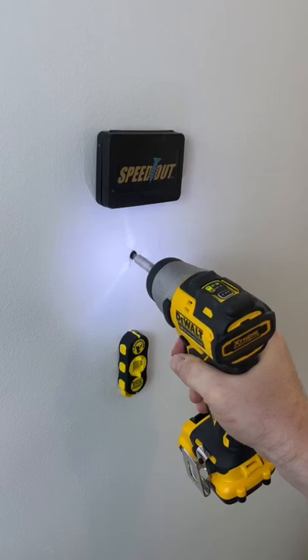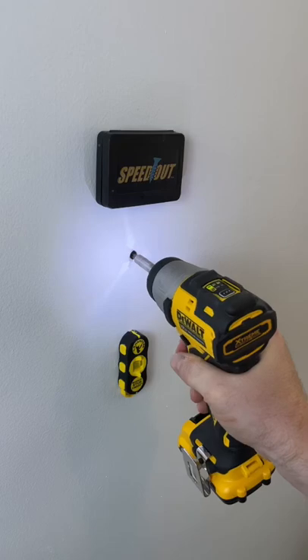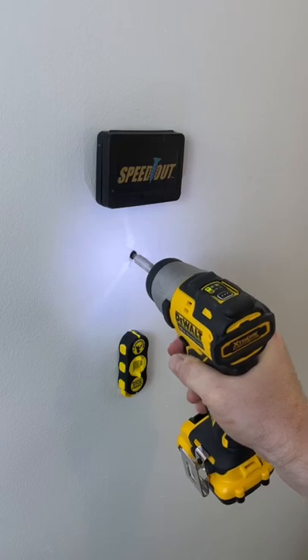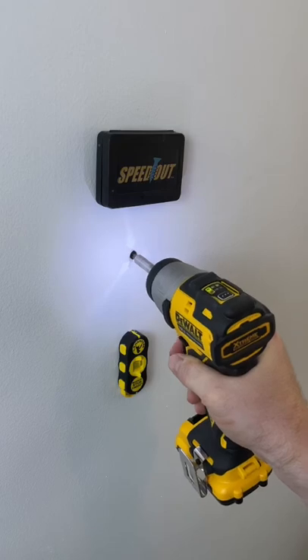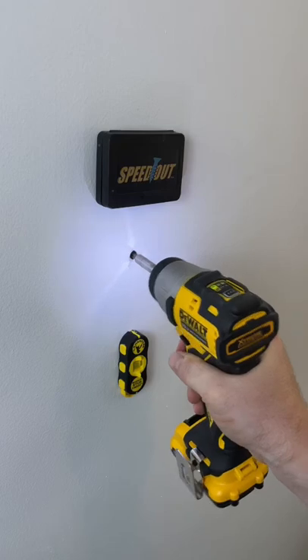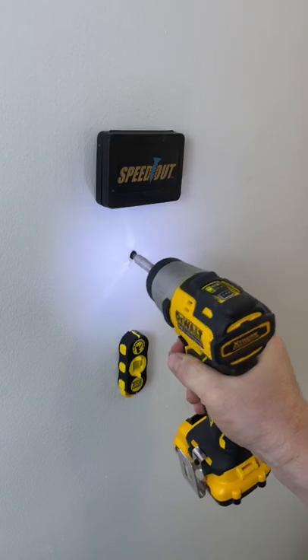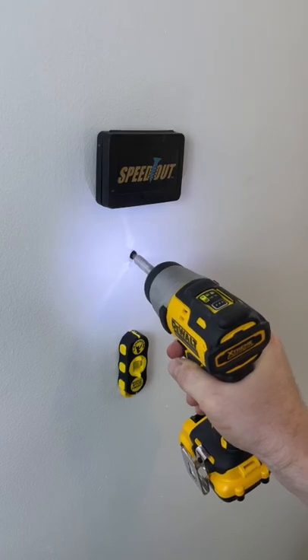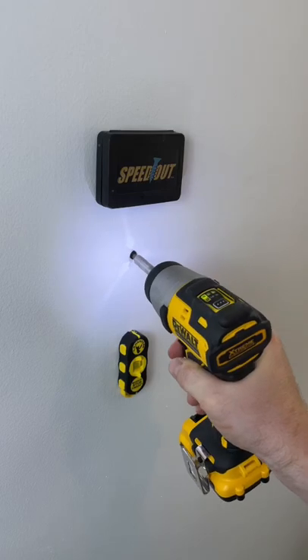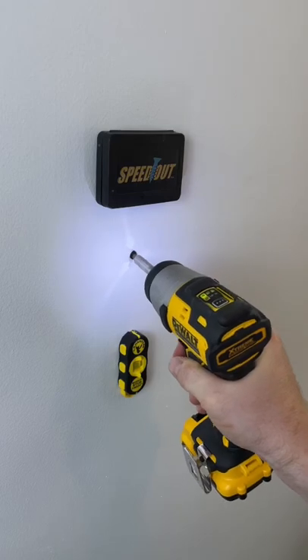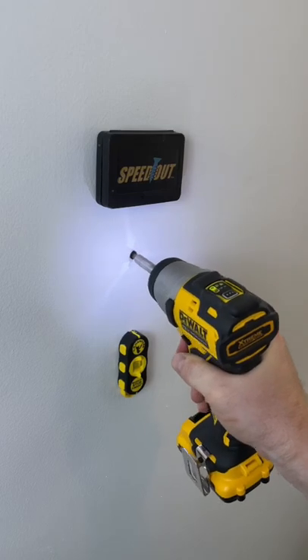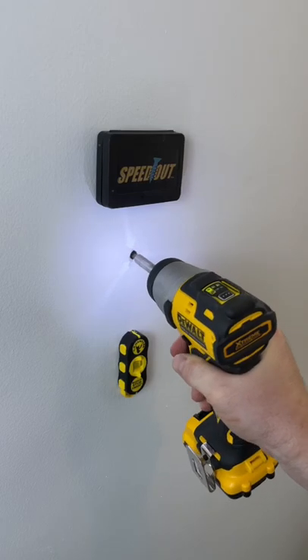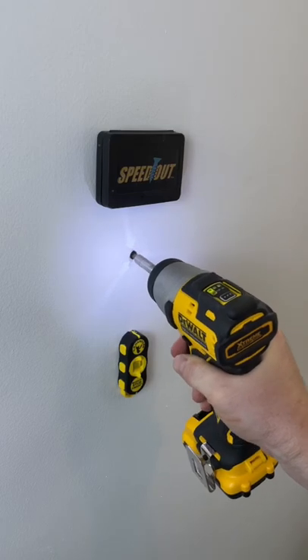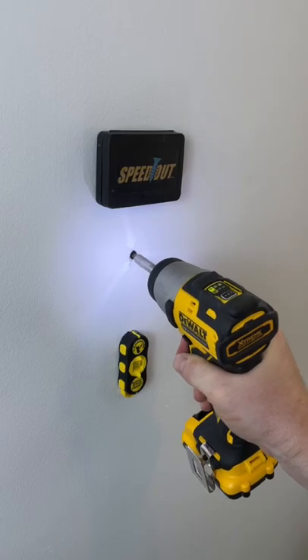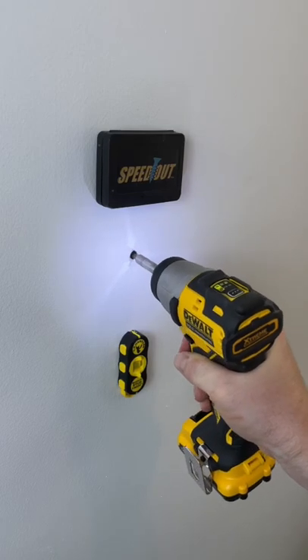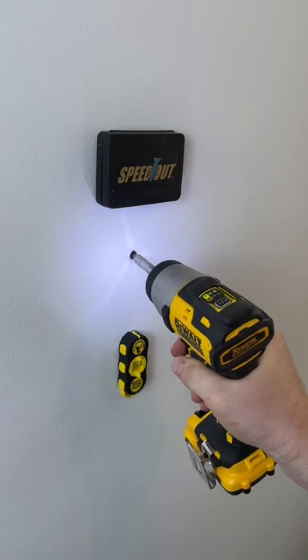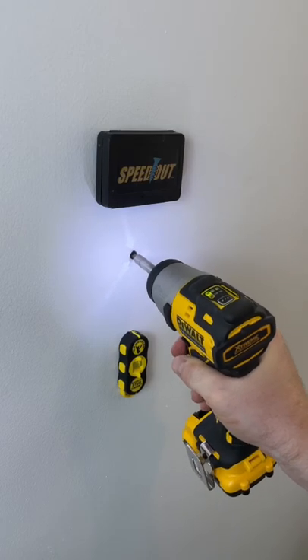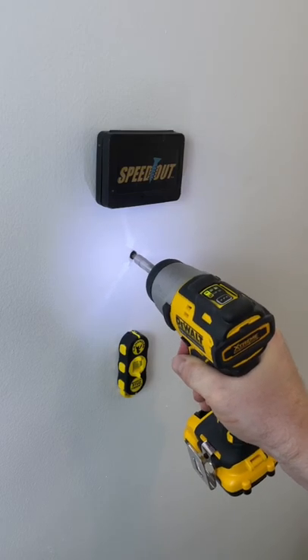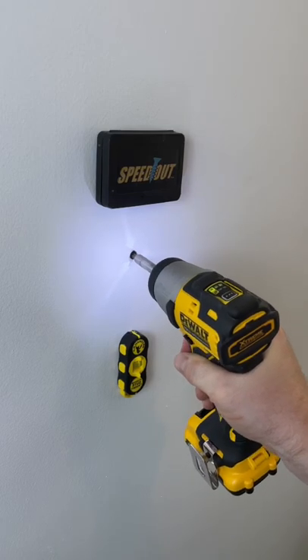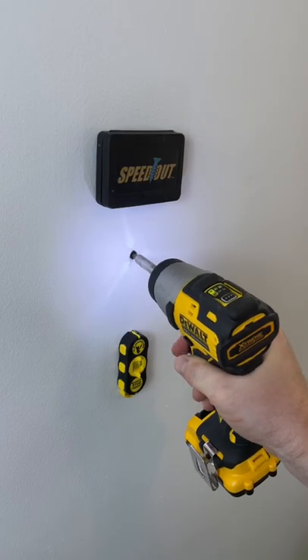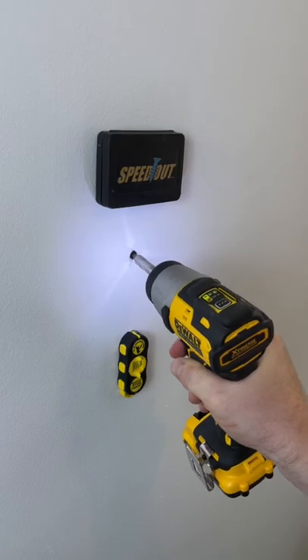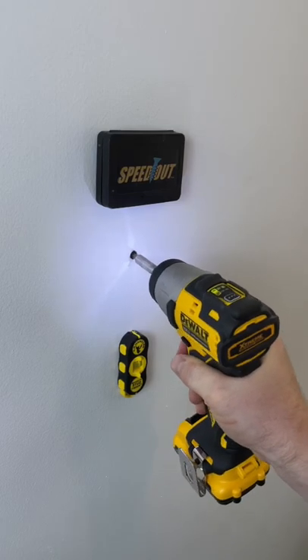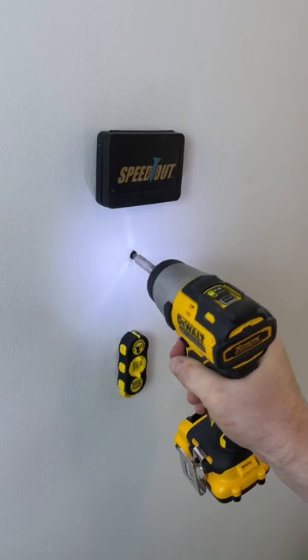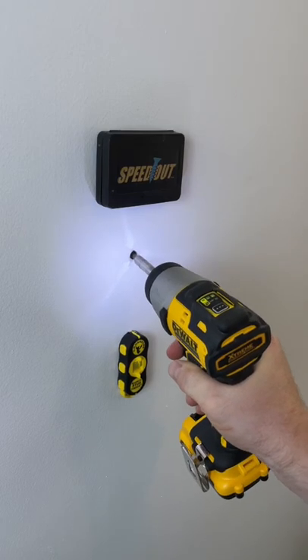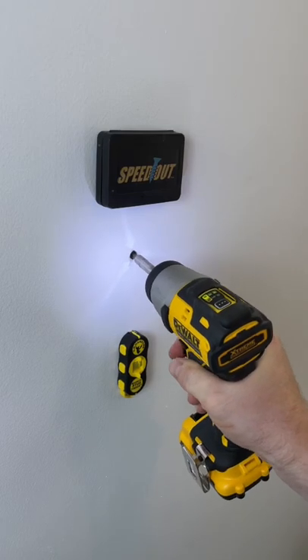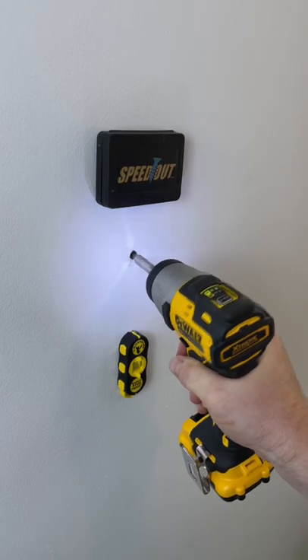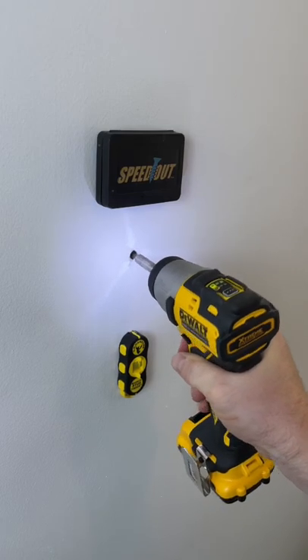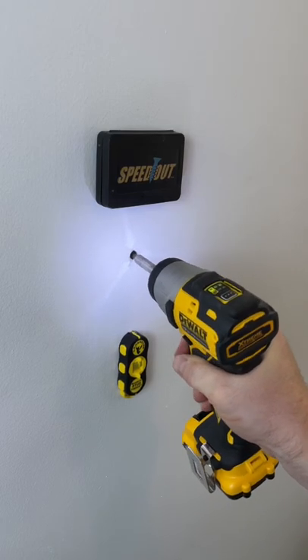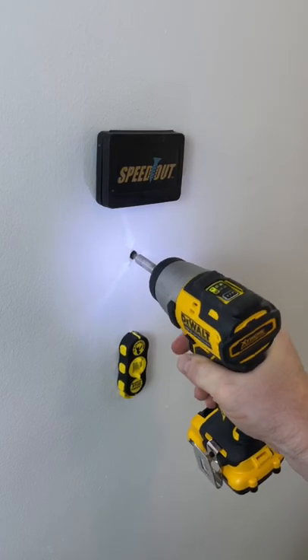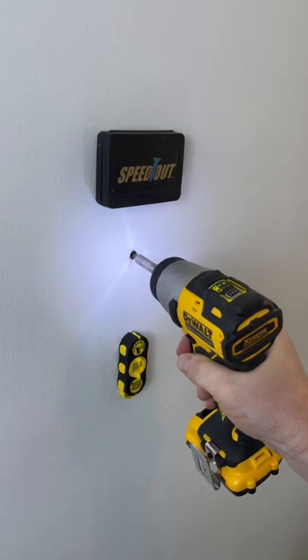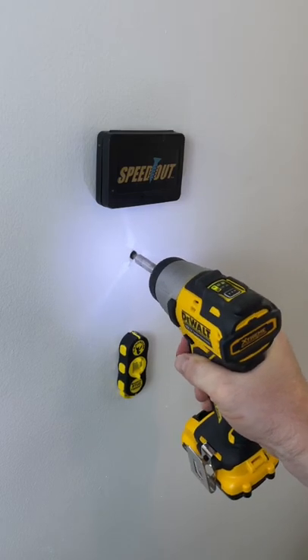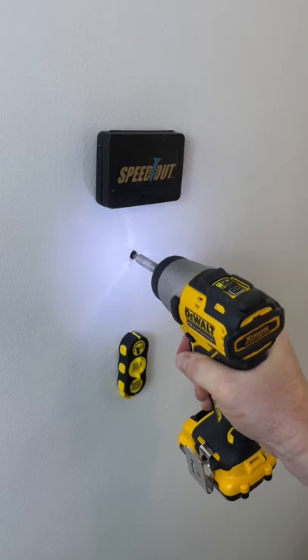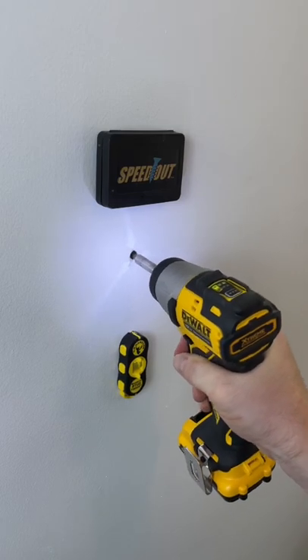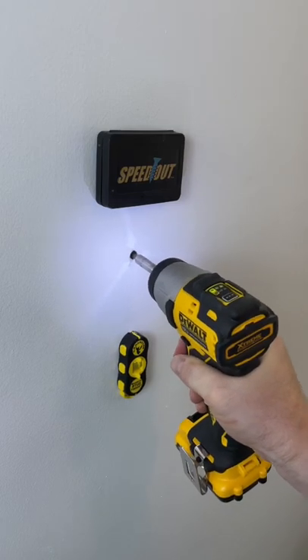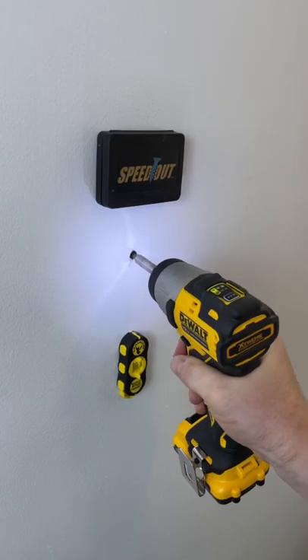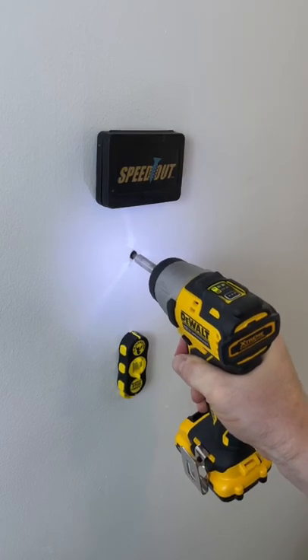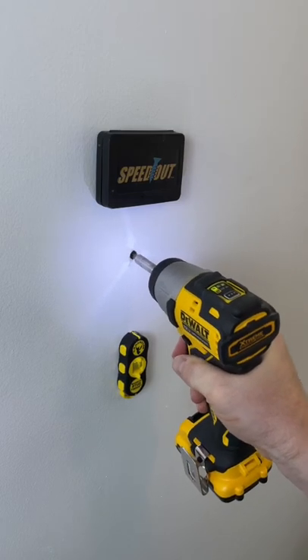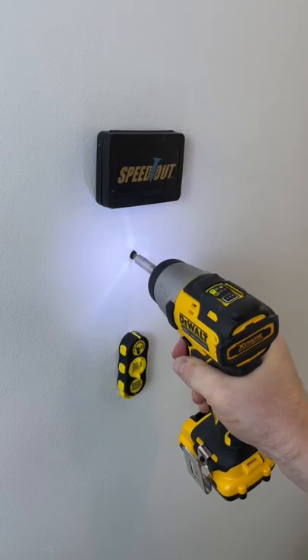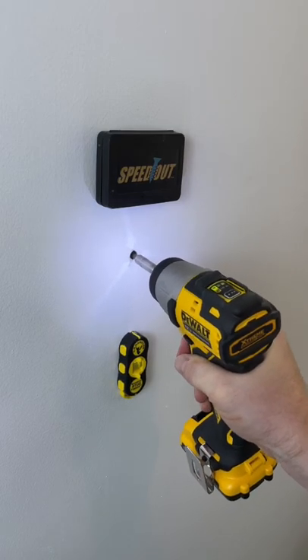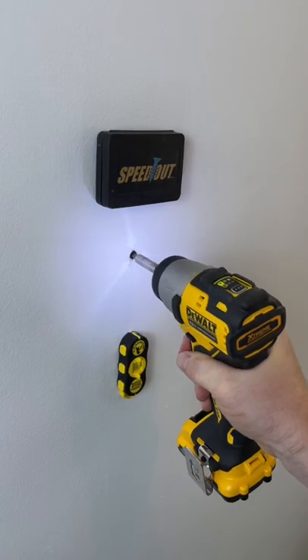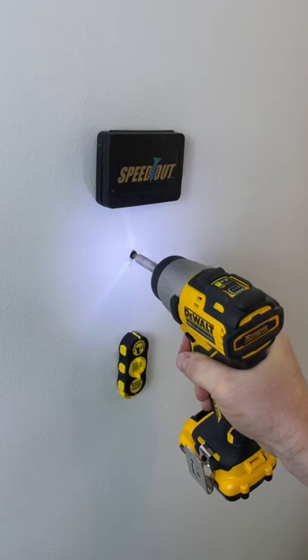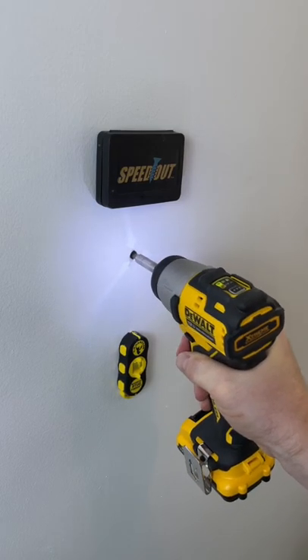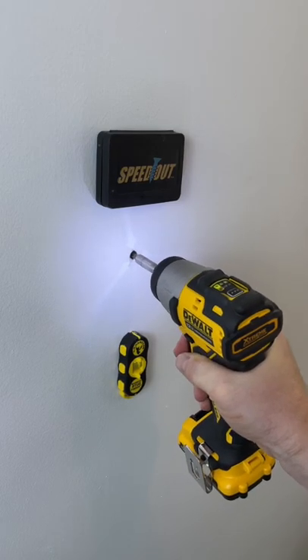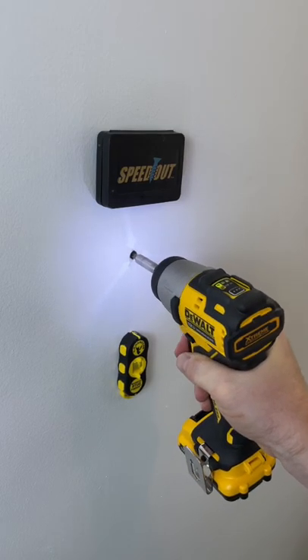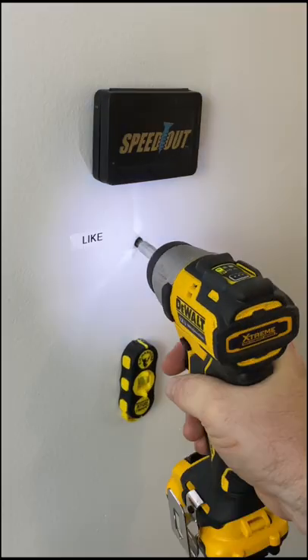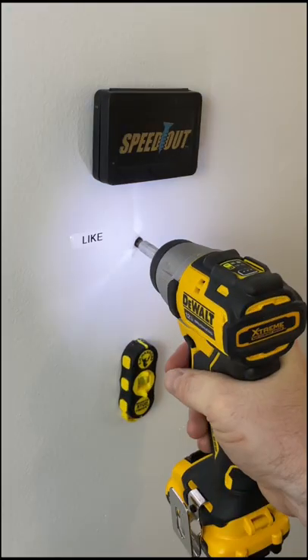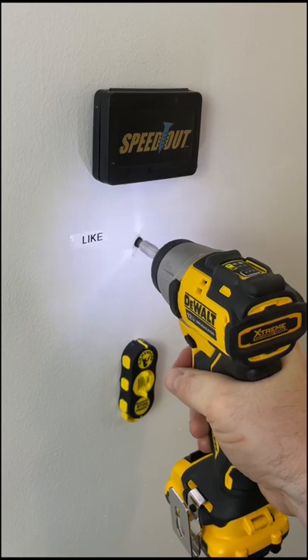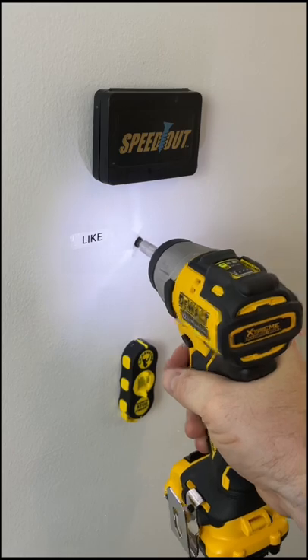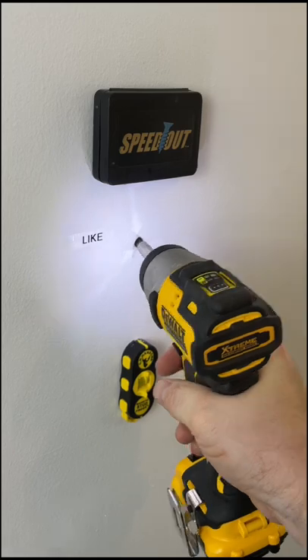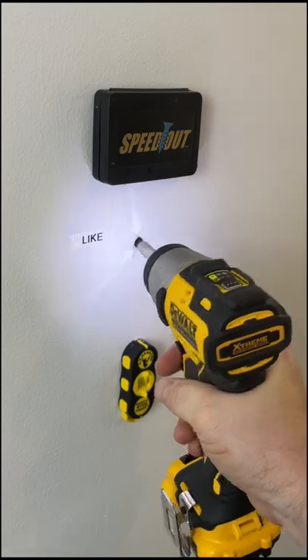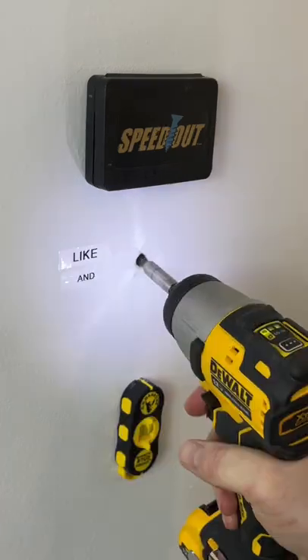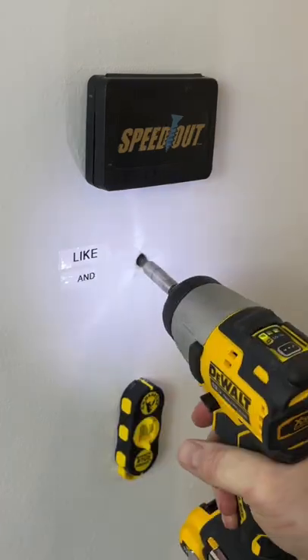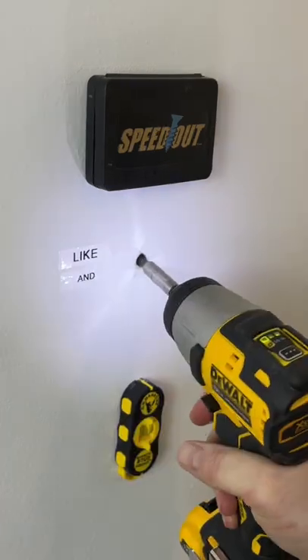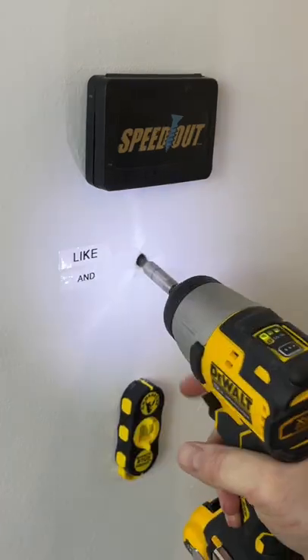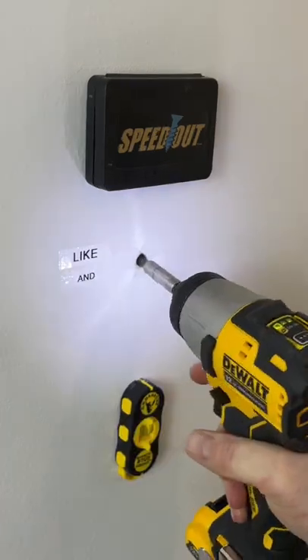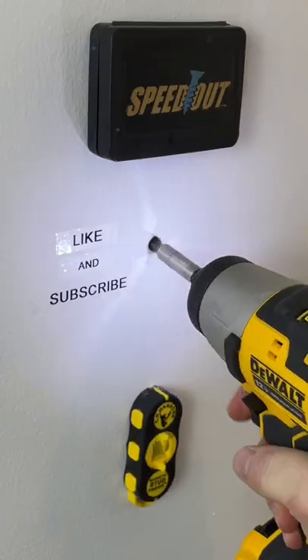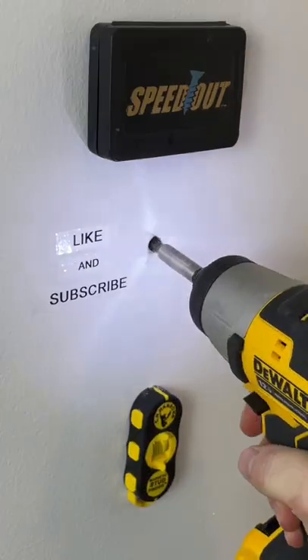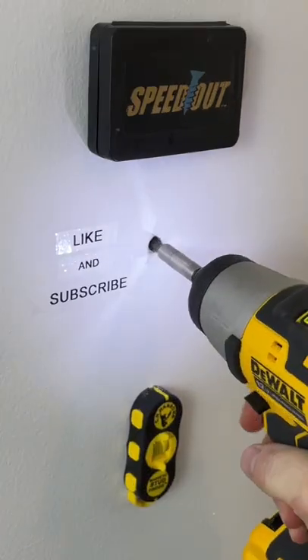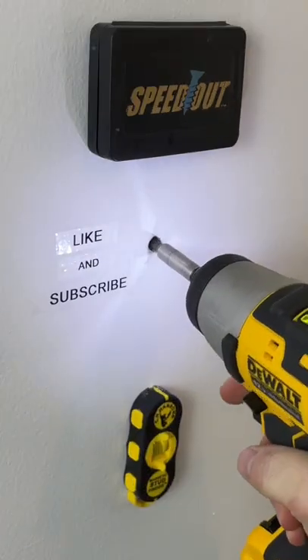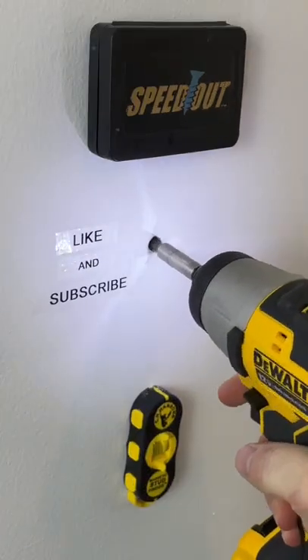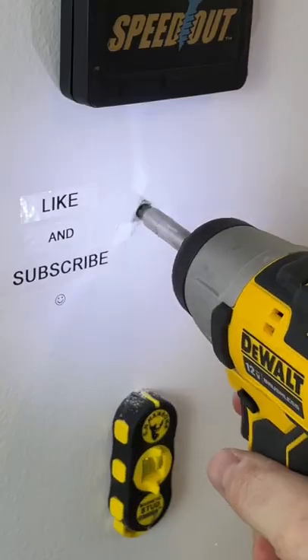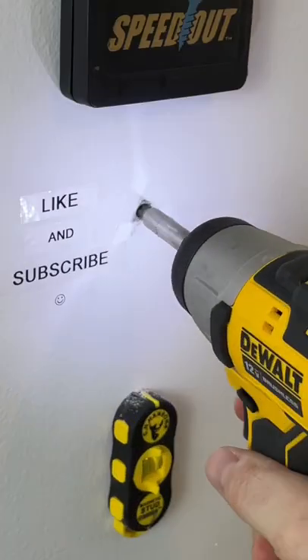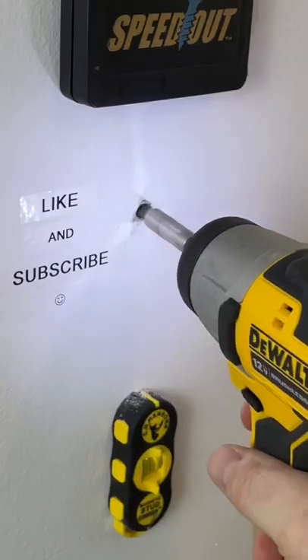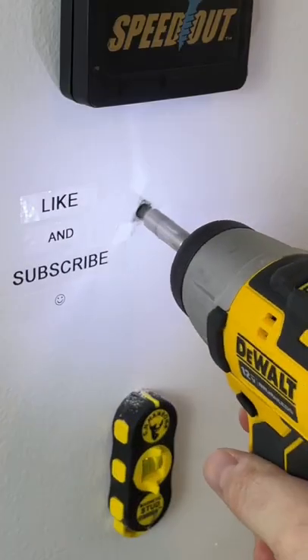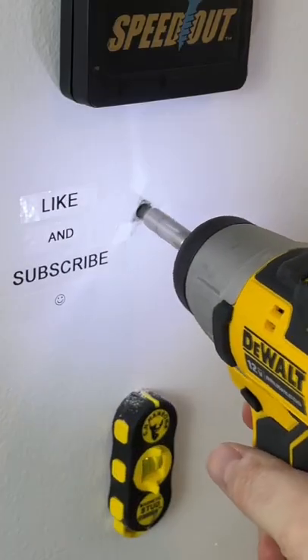Bugger. Another stripped out Phillips screw. And whatever you try, you can't get it out.